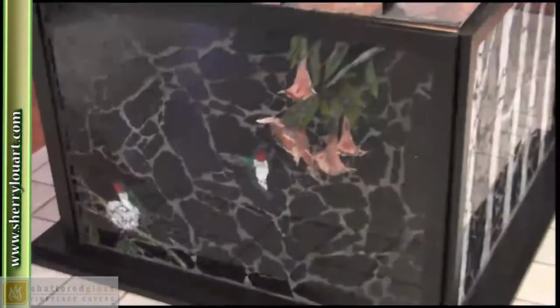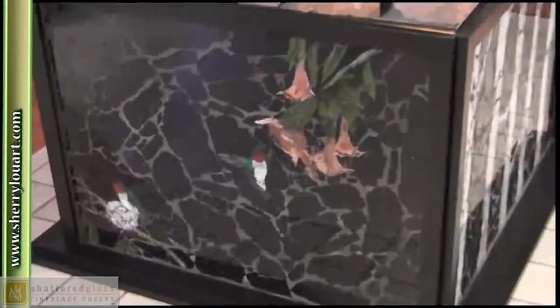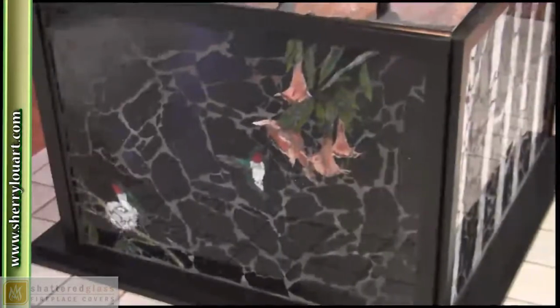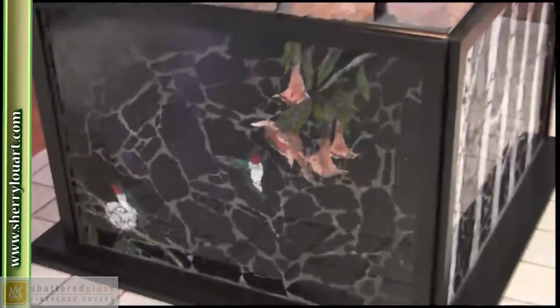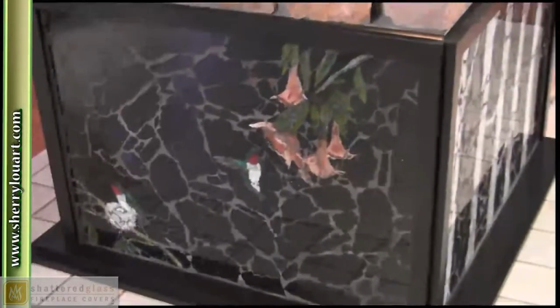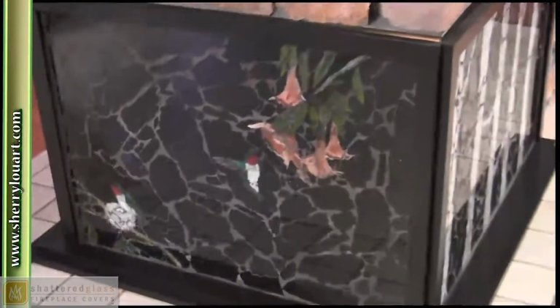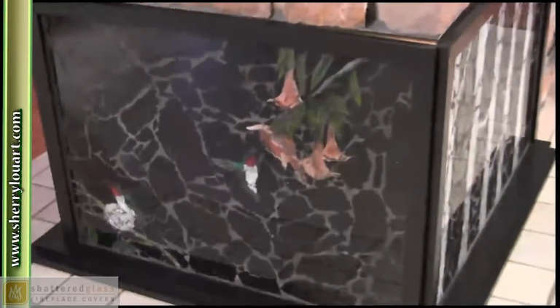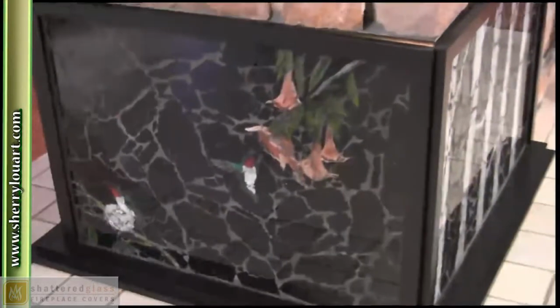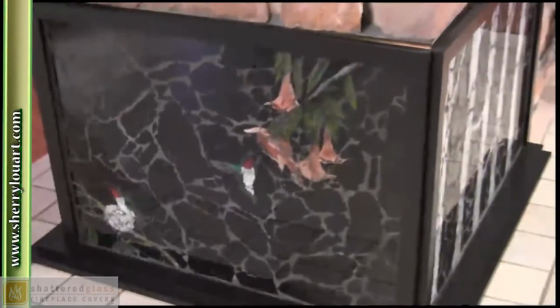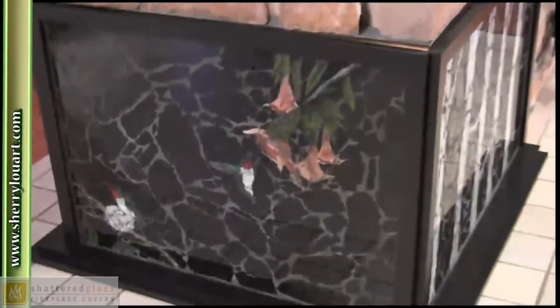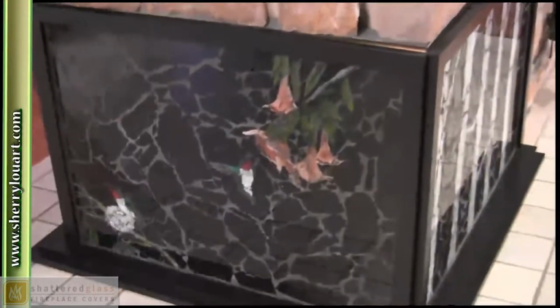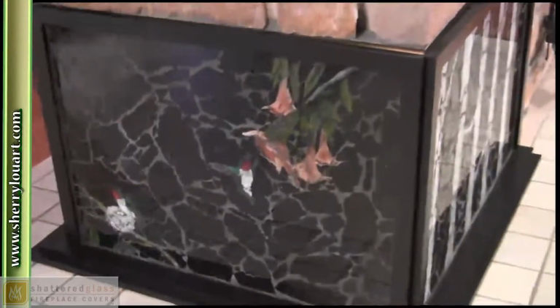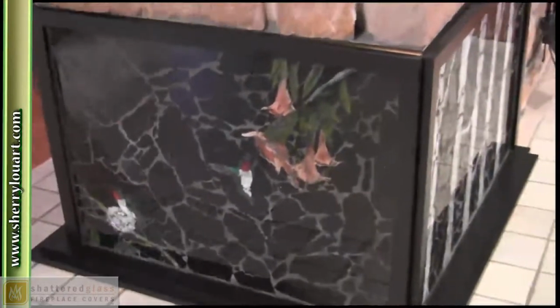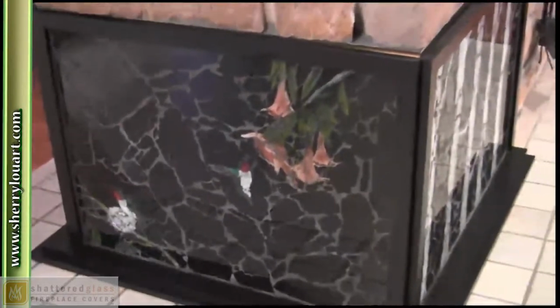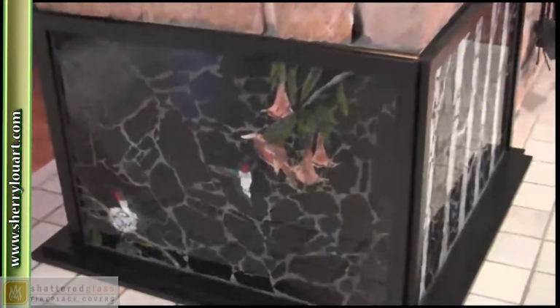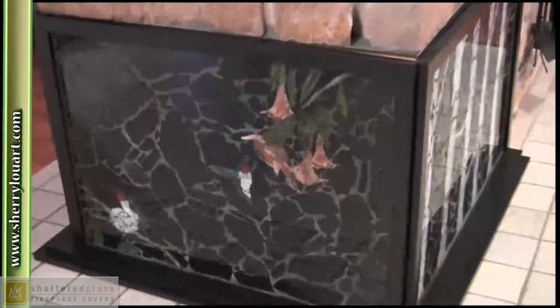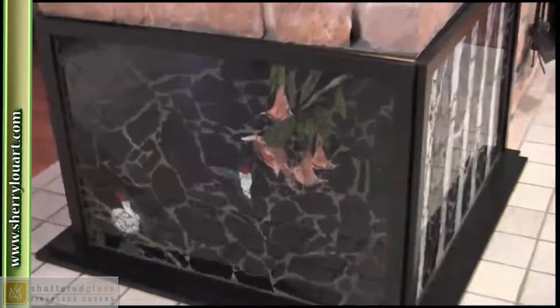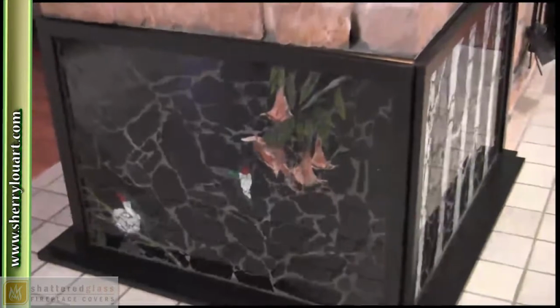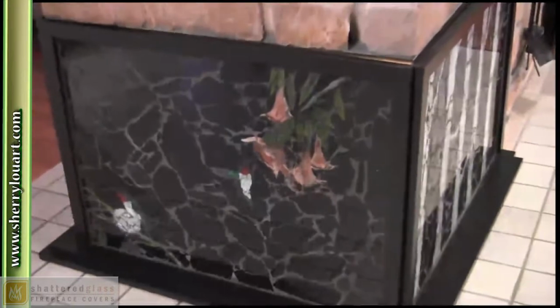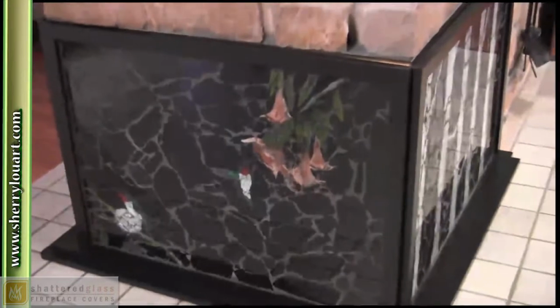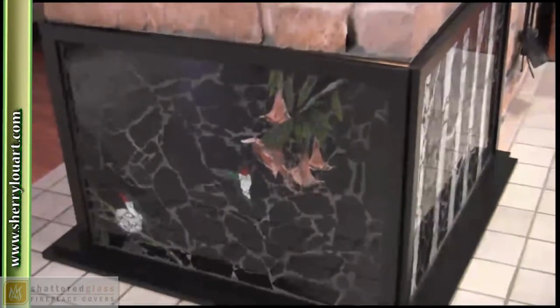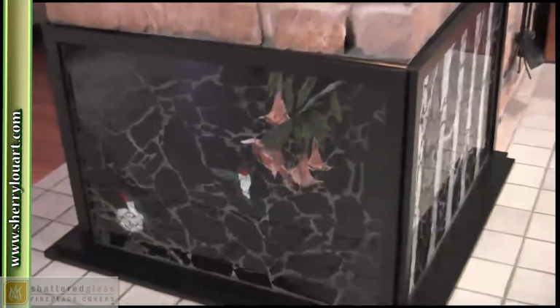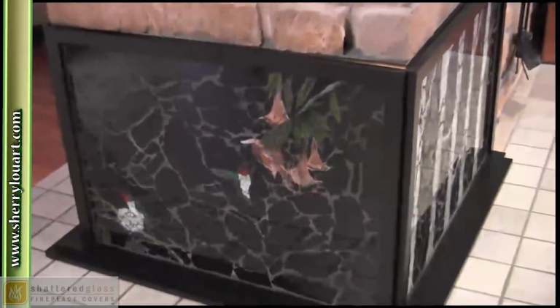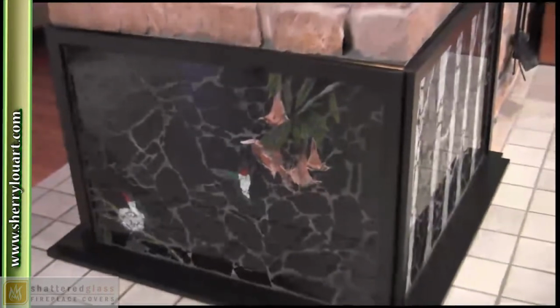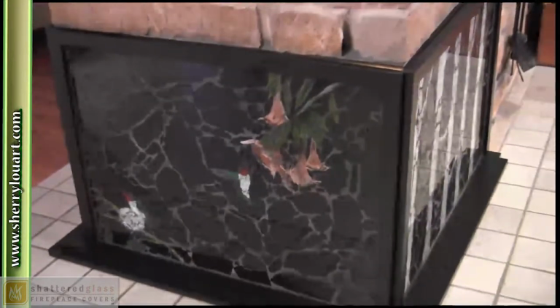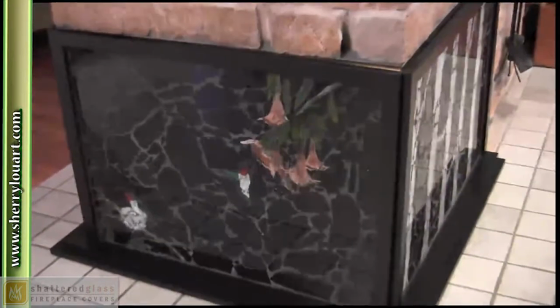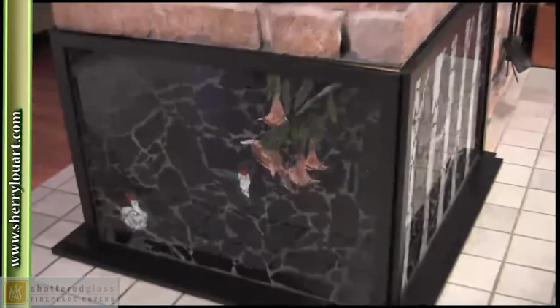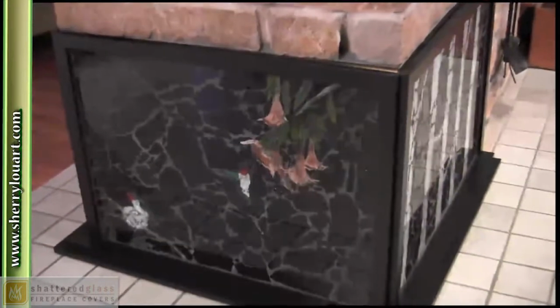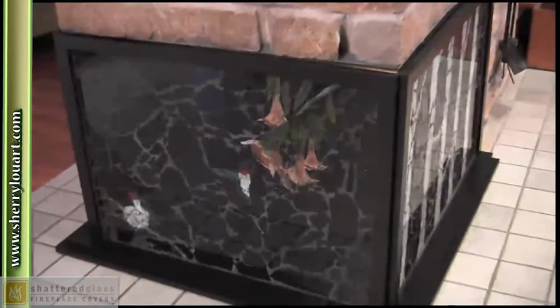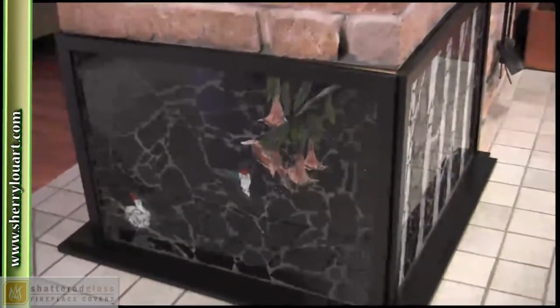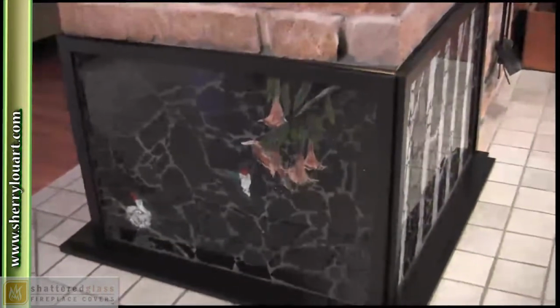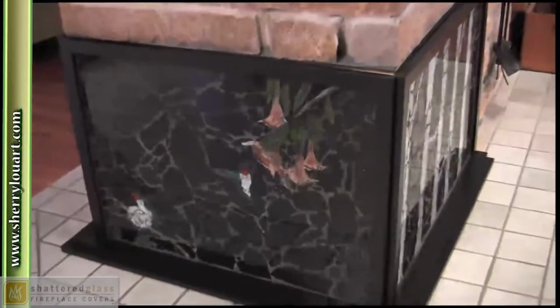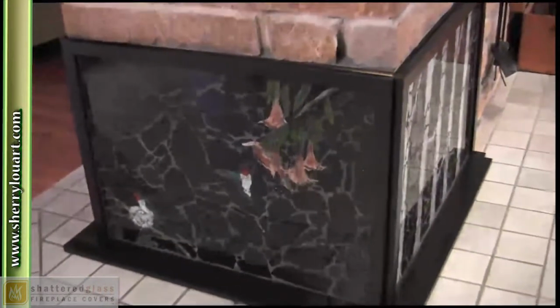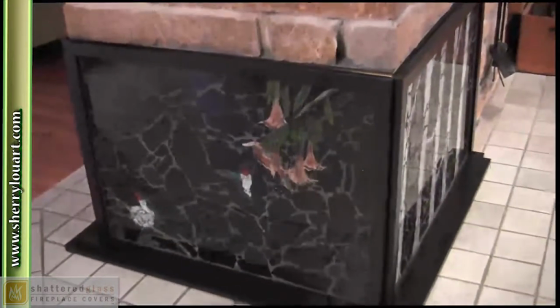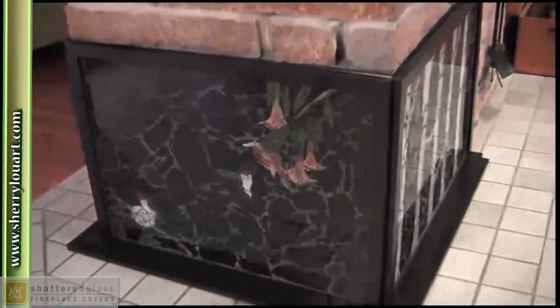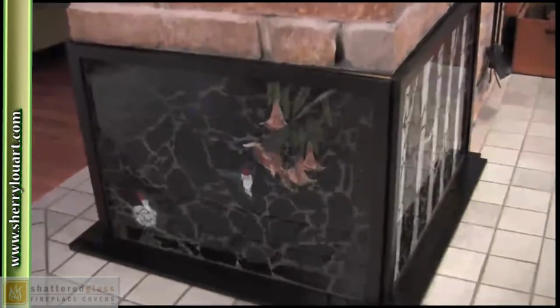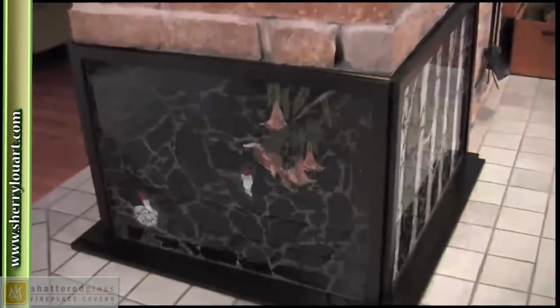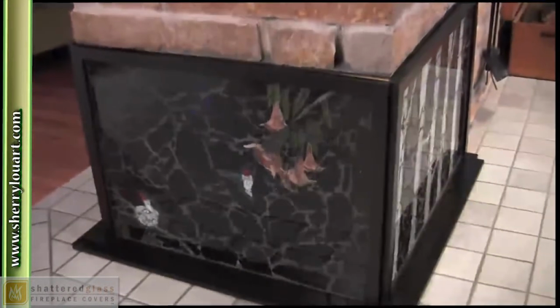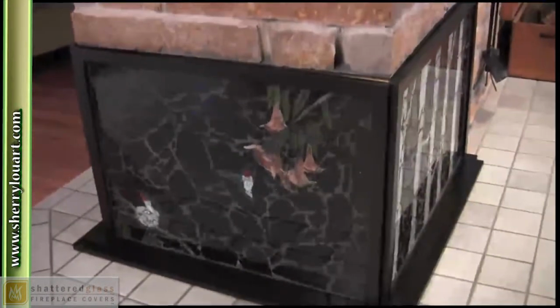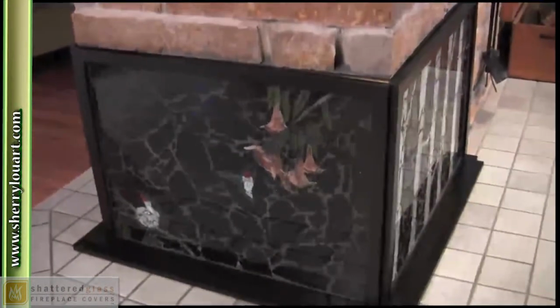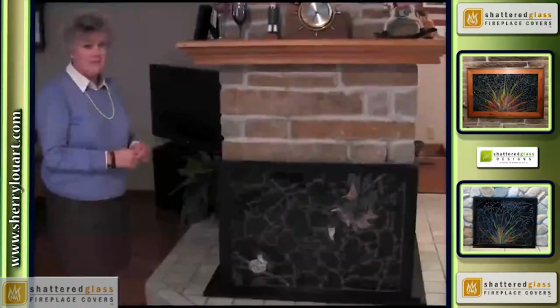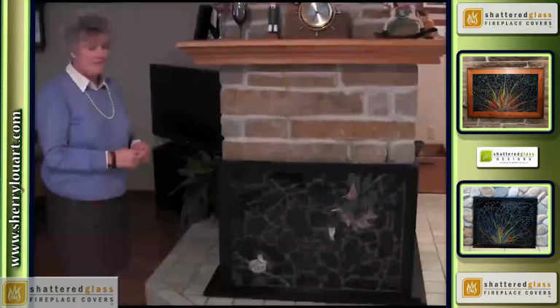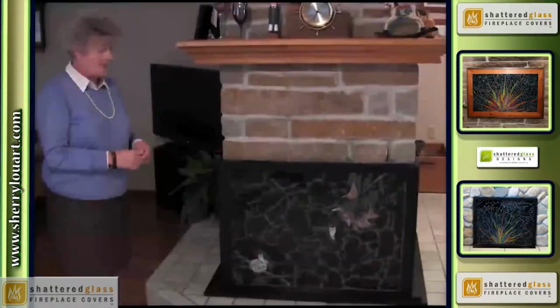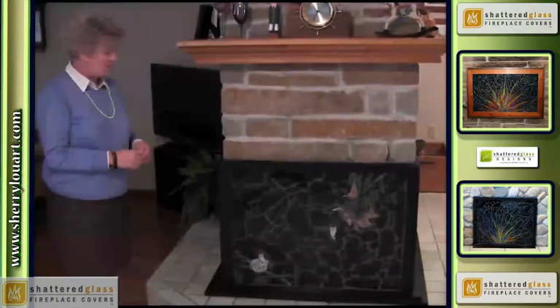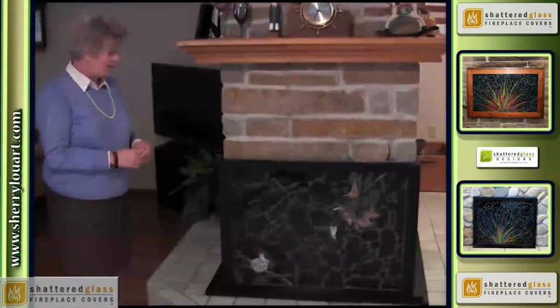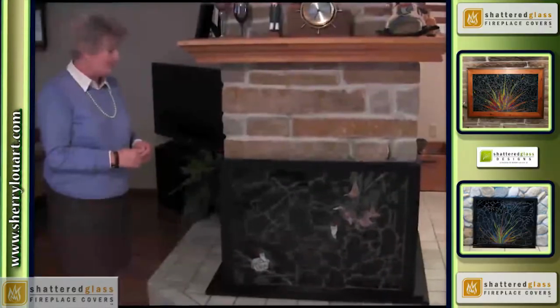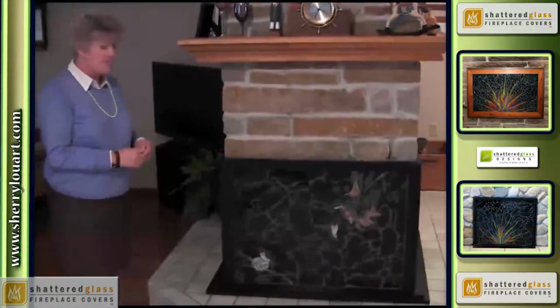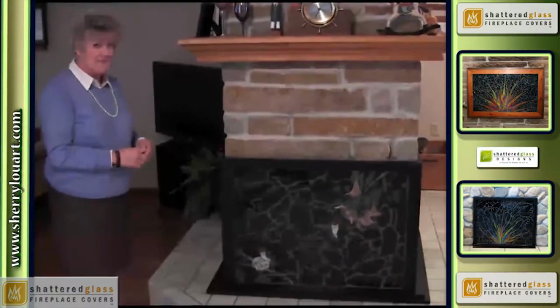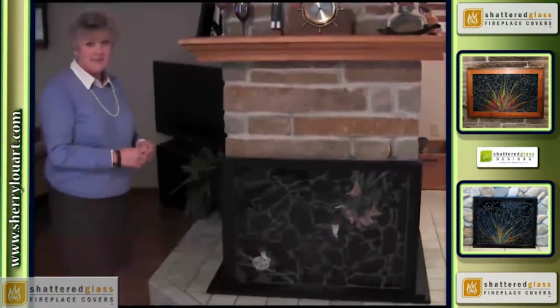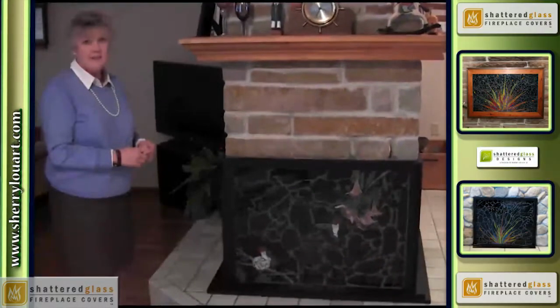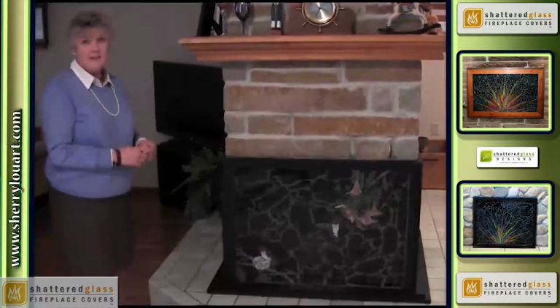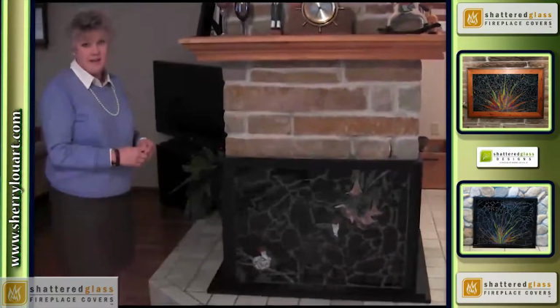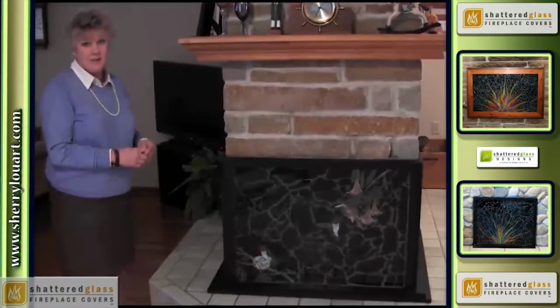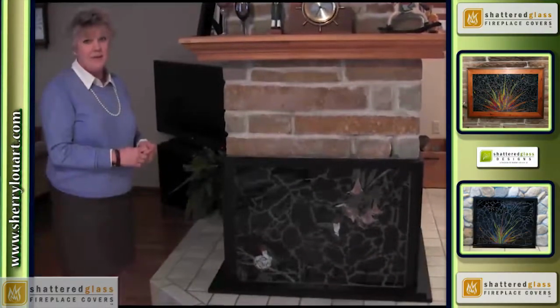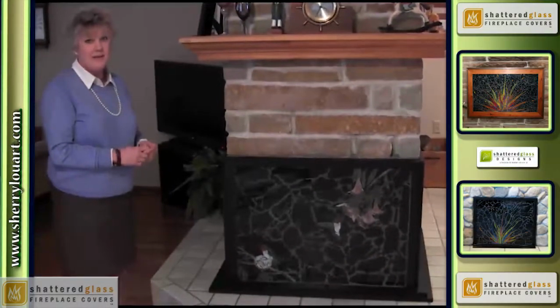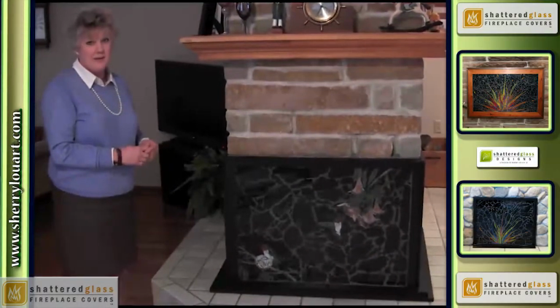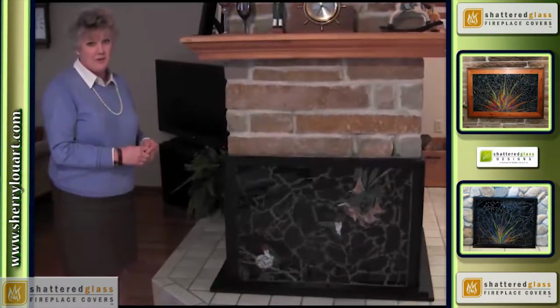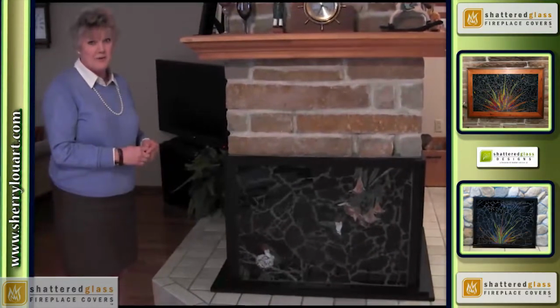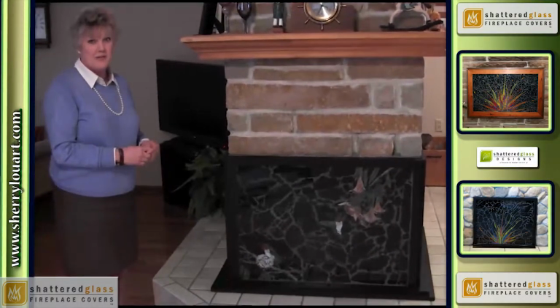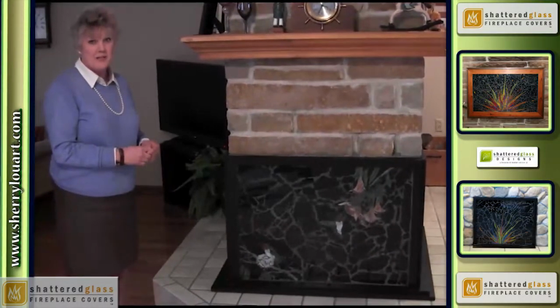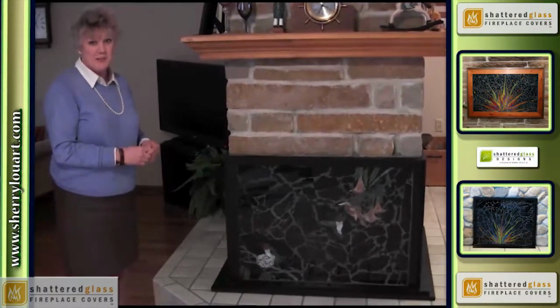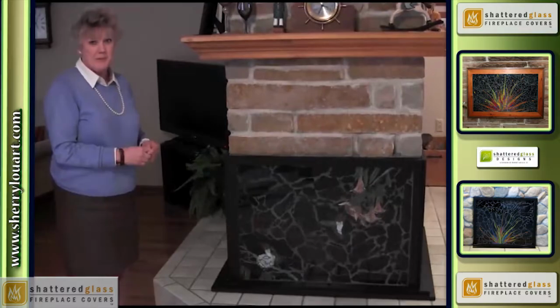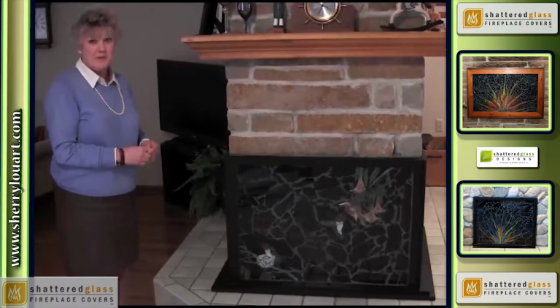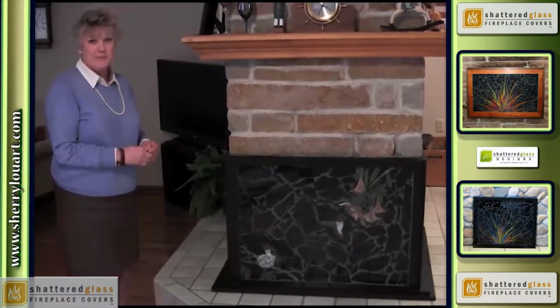Not only is it beautiful in artwork, it's also energy efficient and it's going to wind up saving us a lot of money on our utility bills.